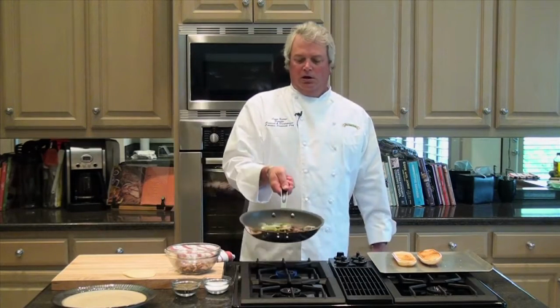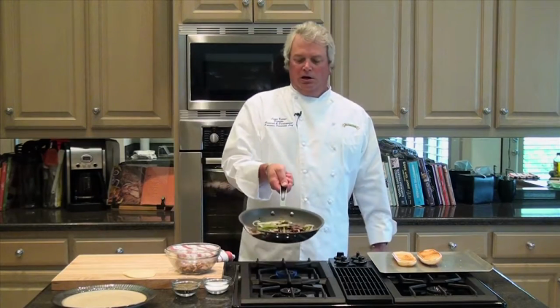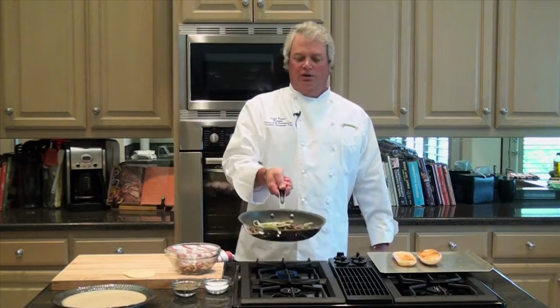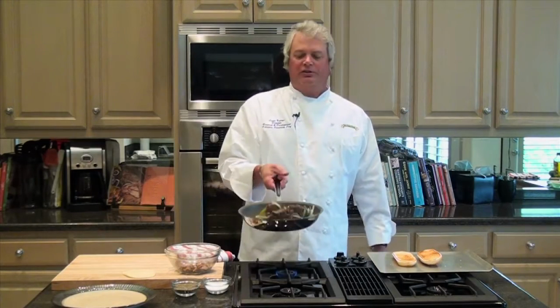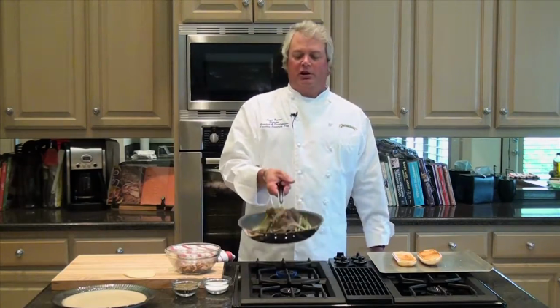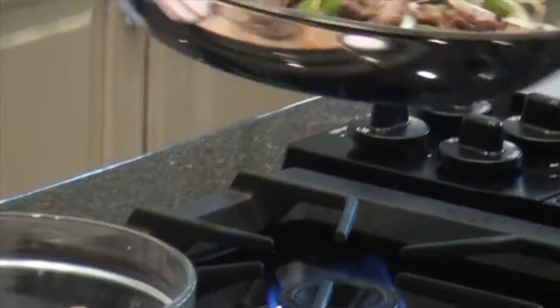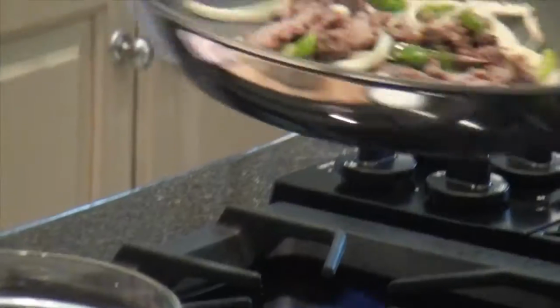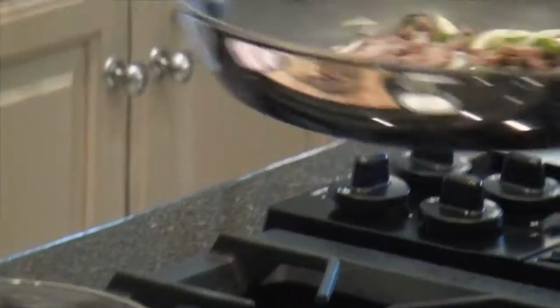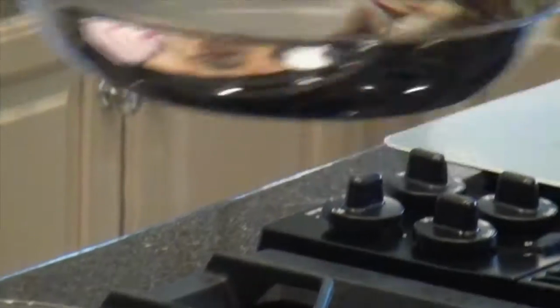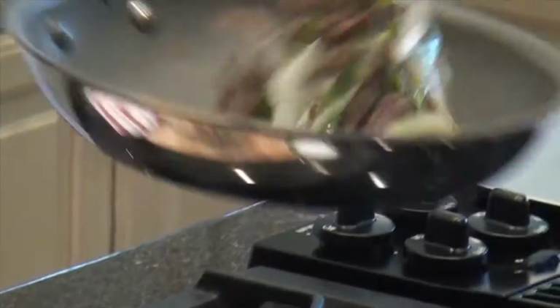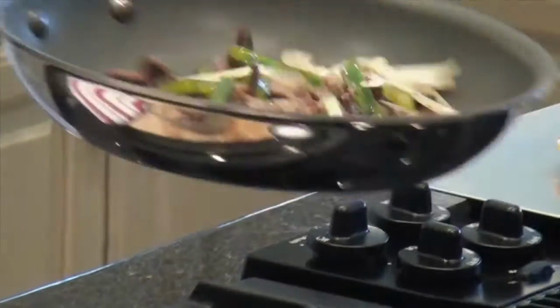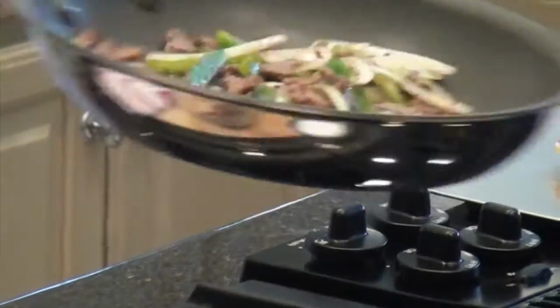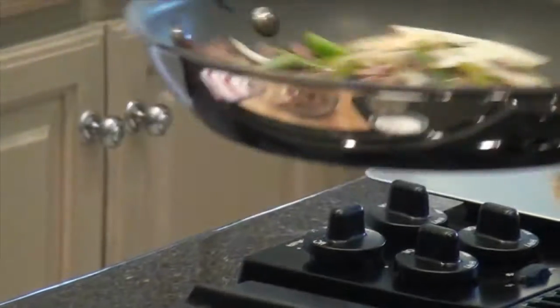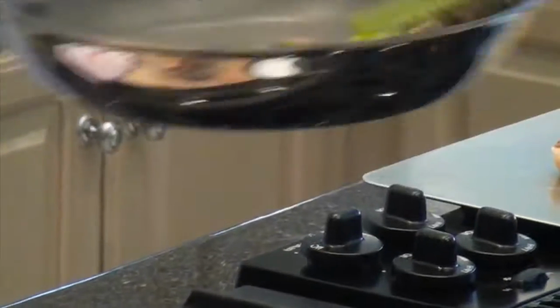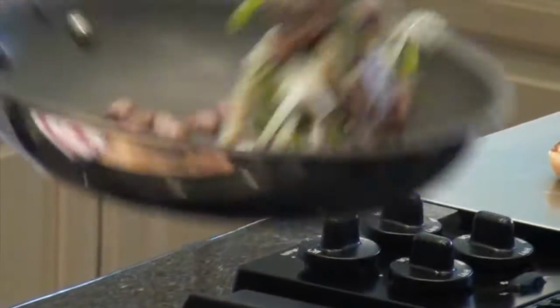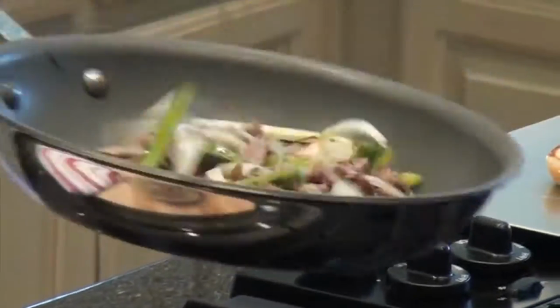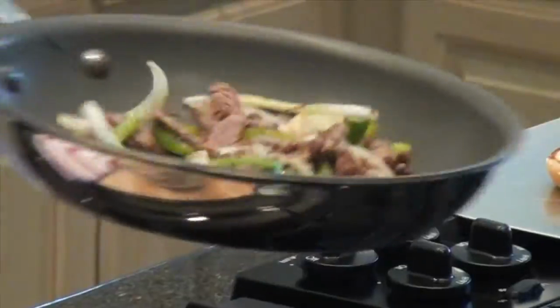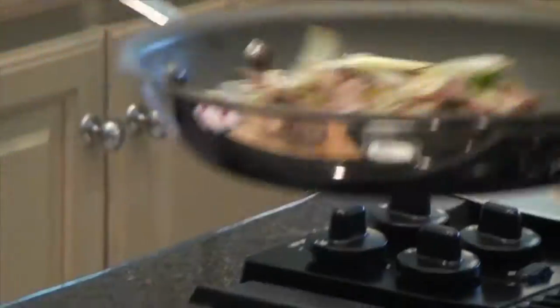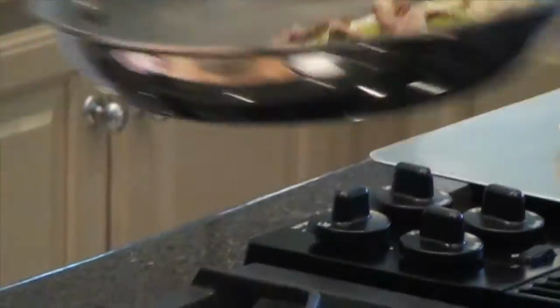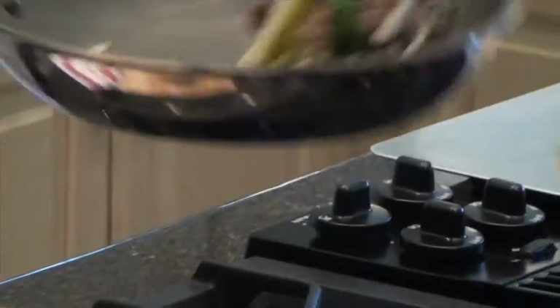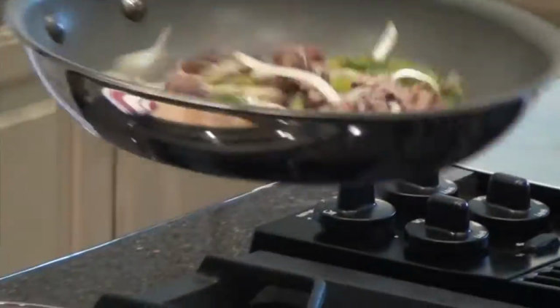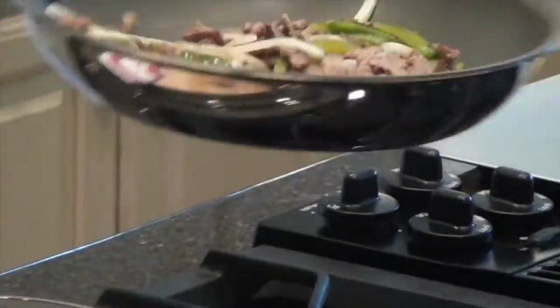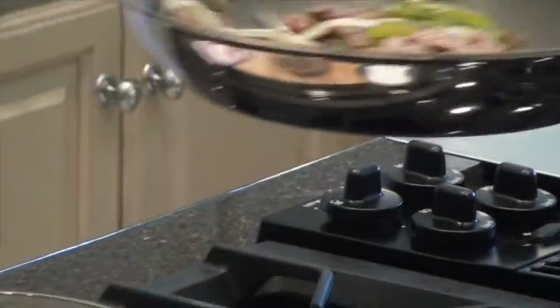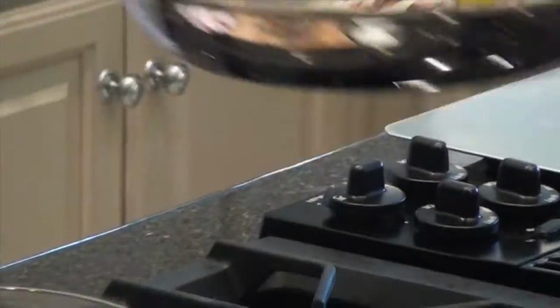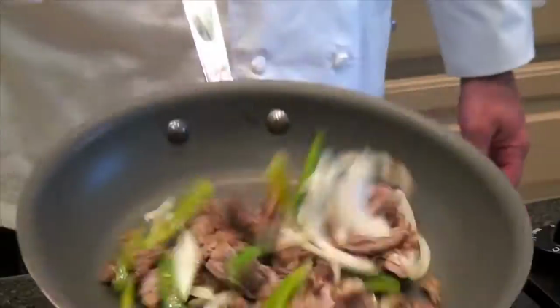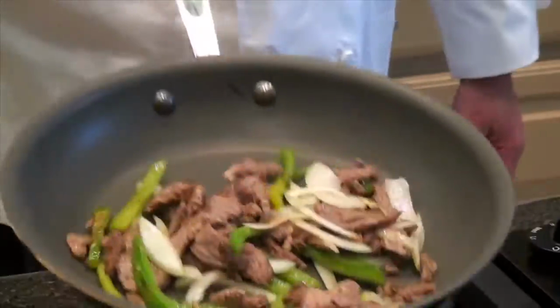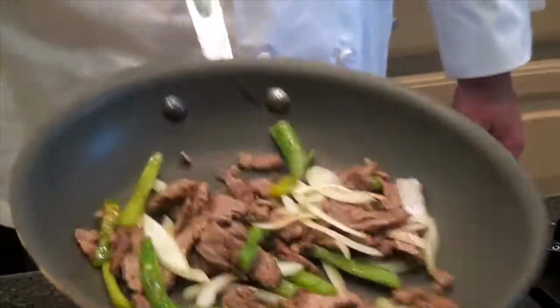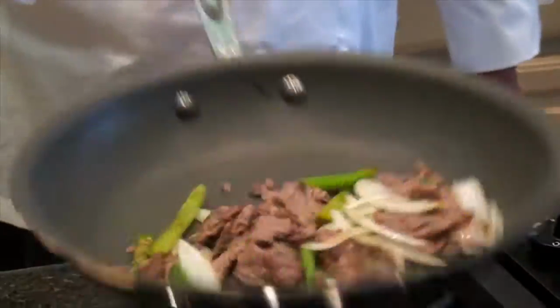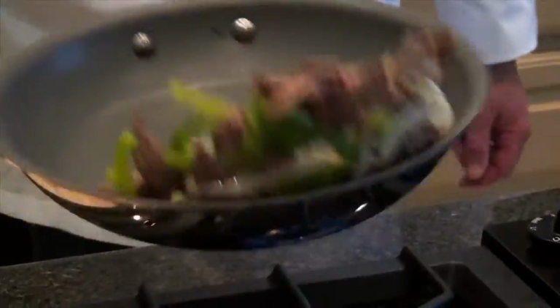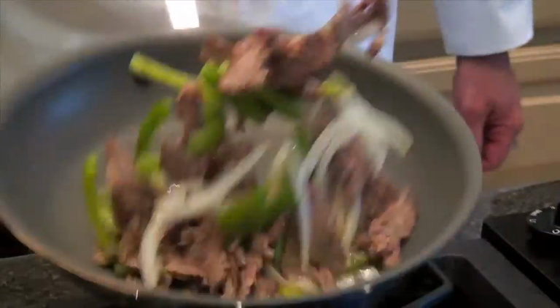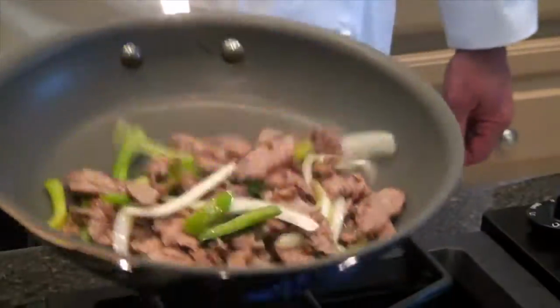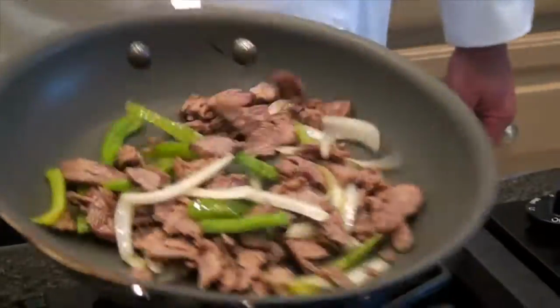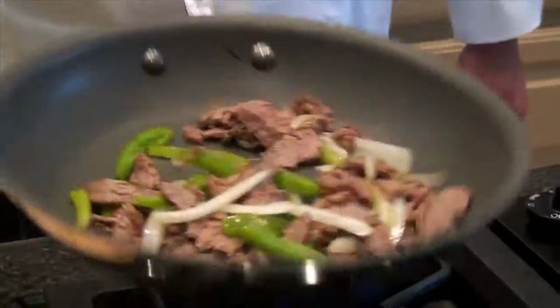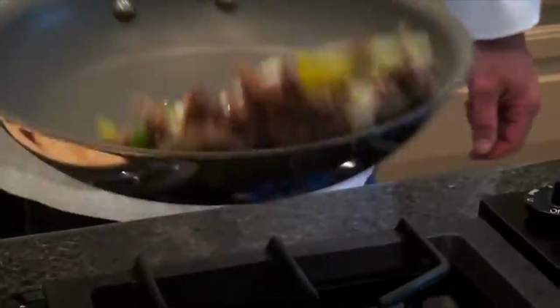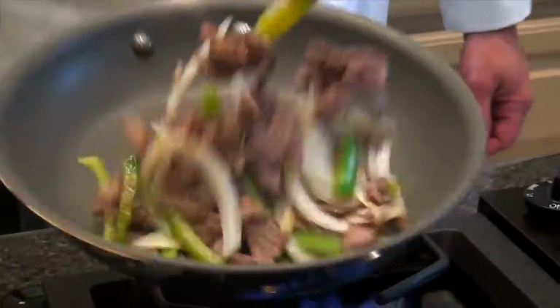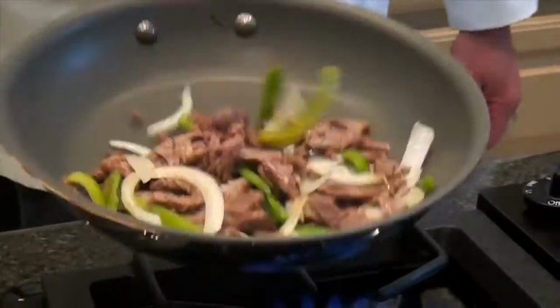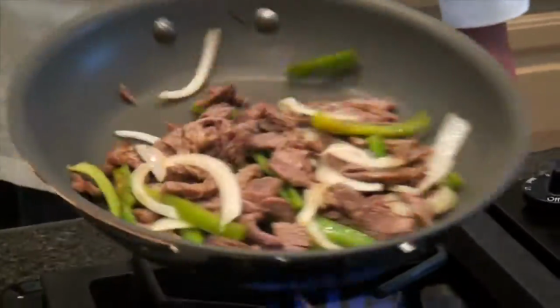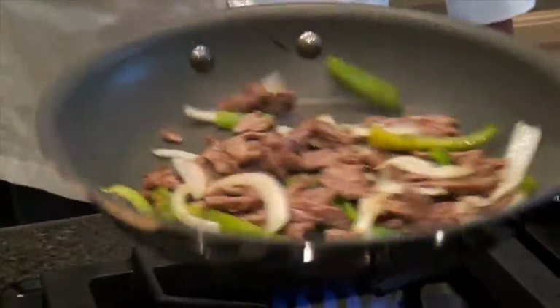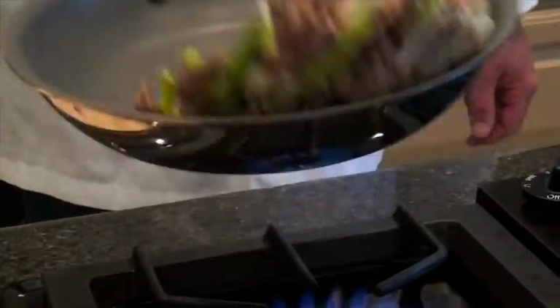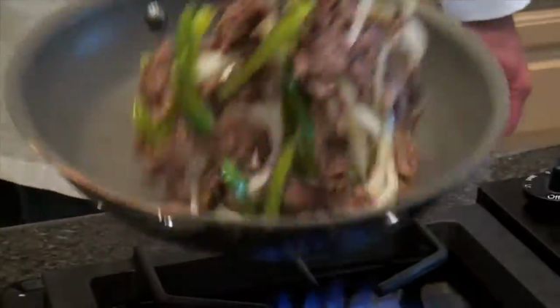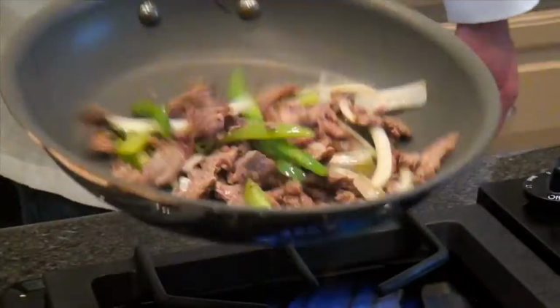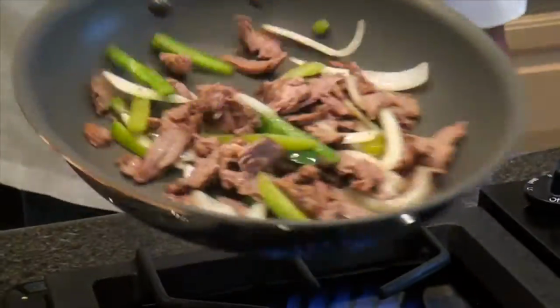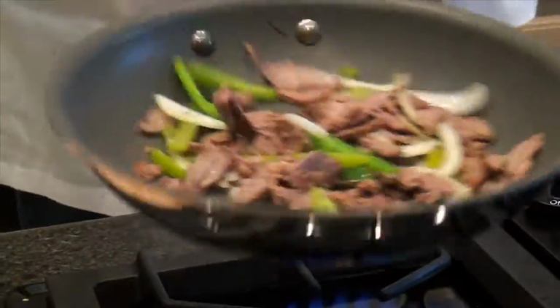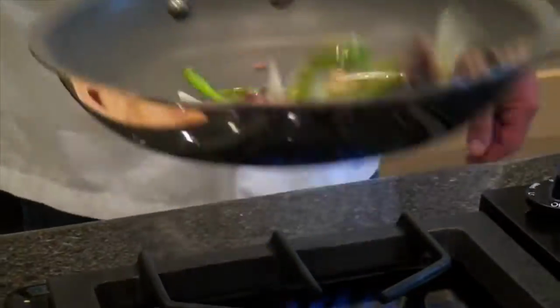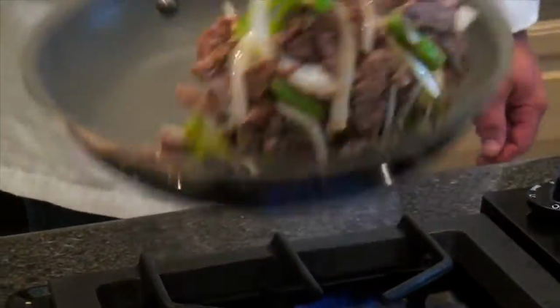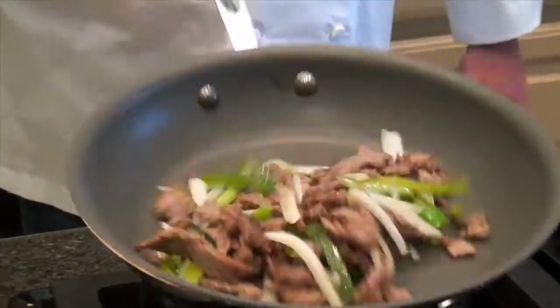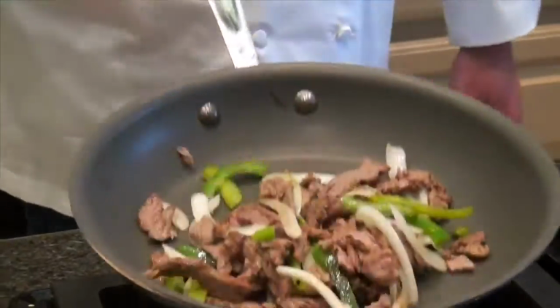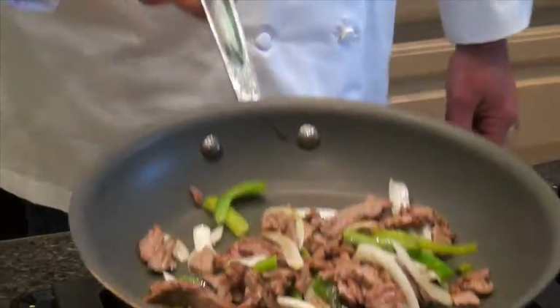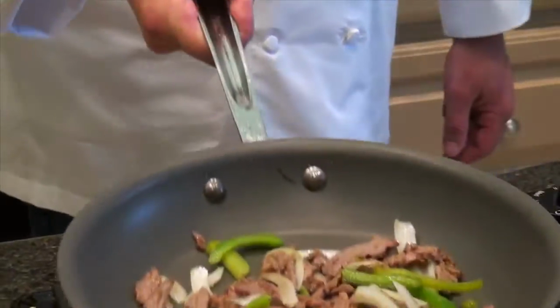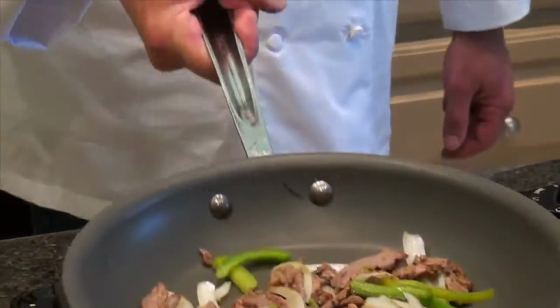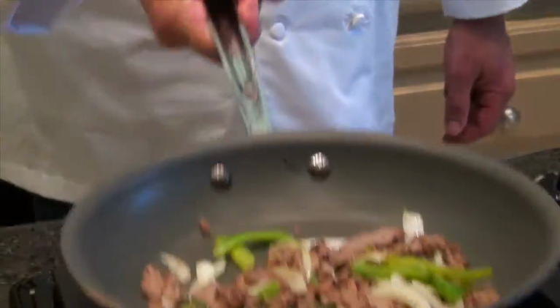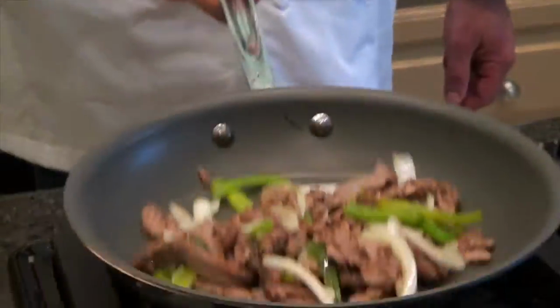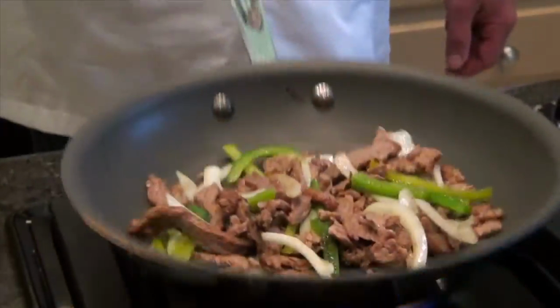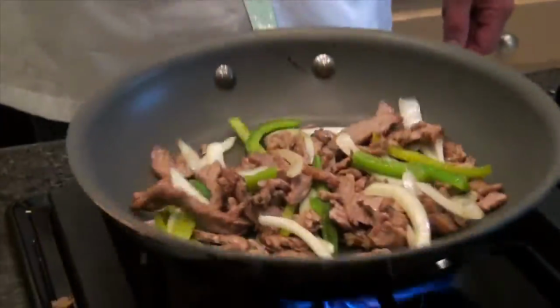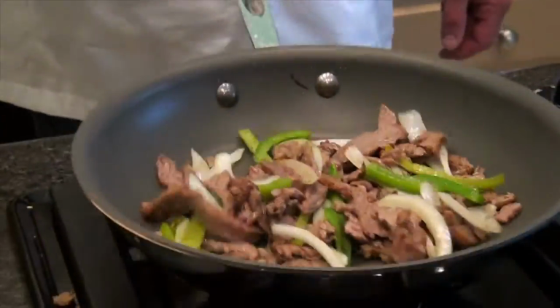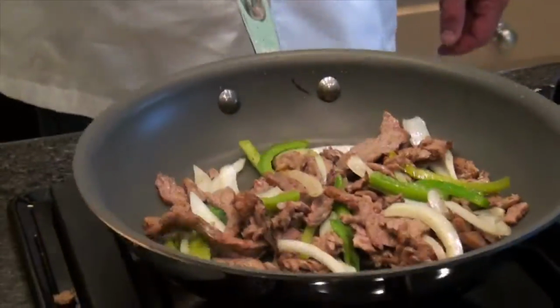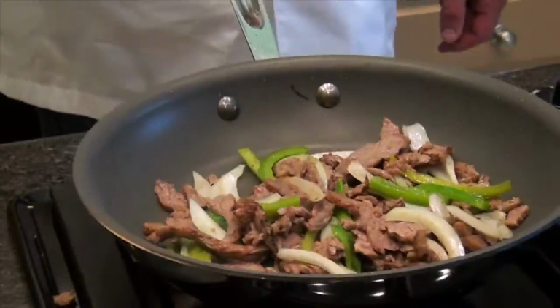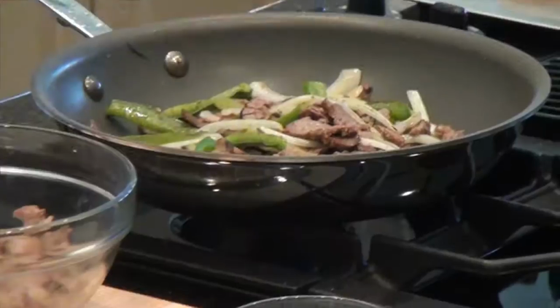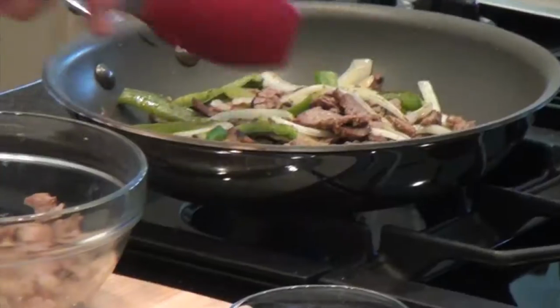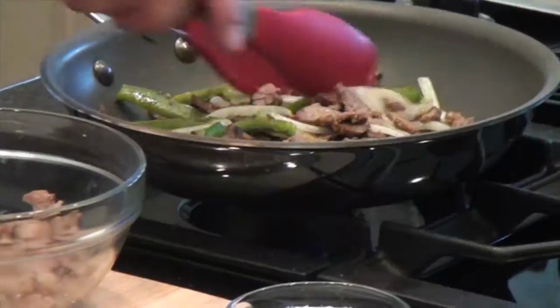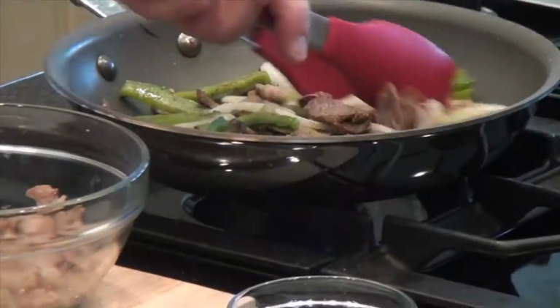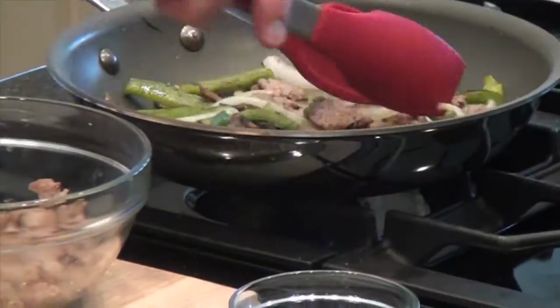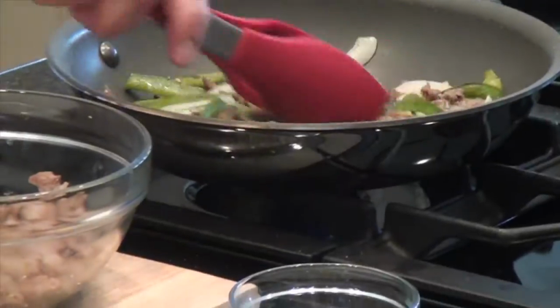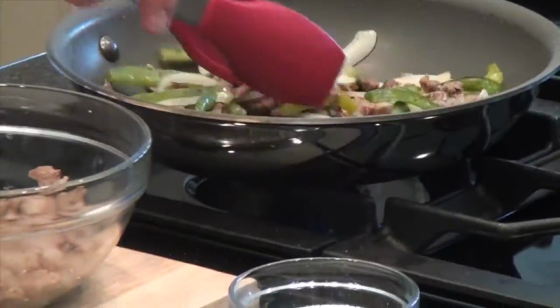In a skillet like this, this will just take 2, 3, 4 minutes to heat up. Once again, it's already fully cooked, so we just want it nice and warm.